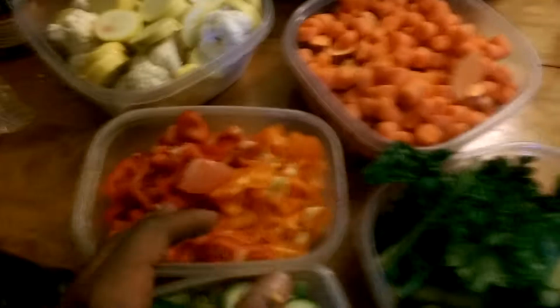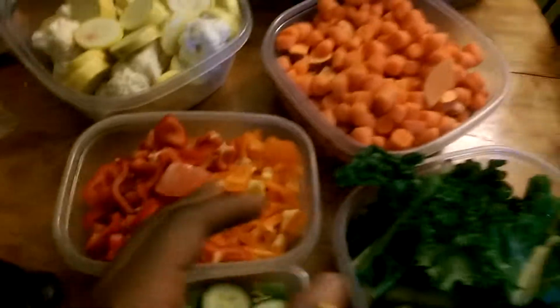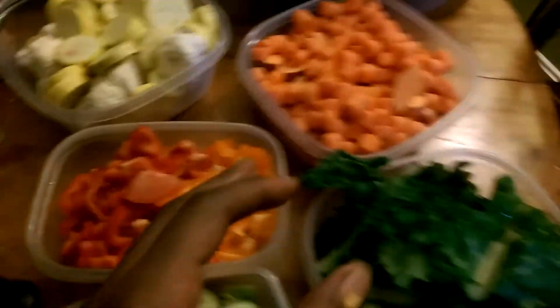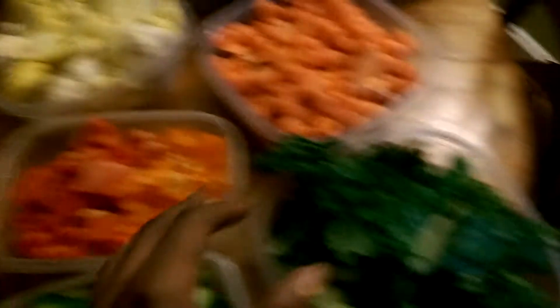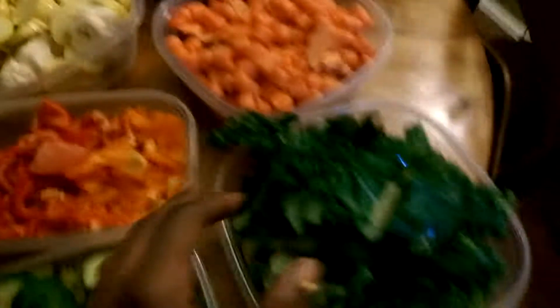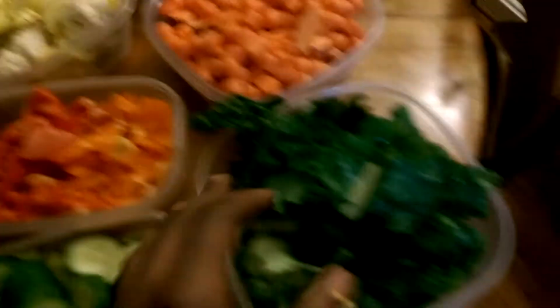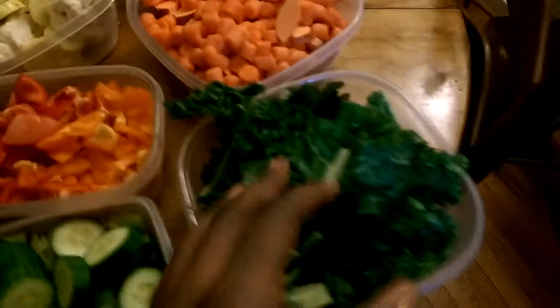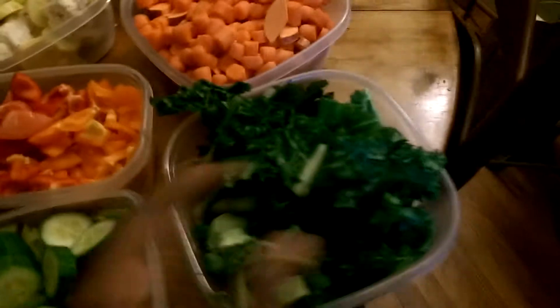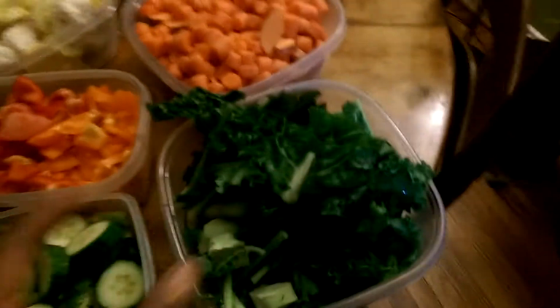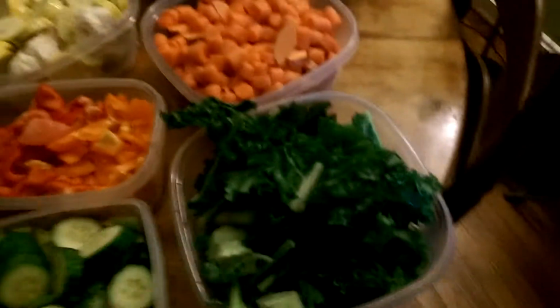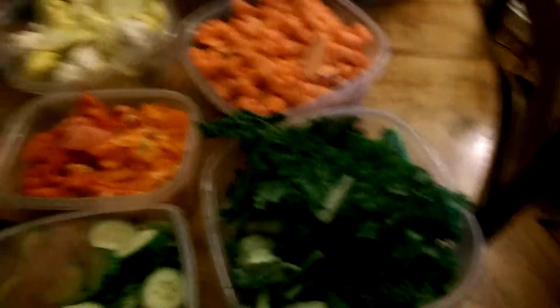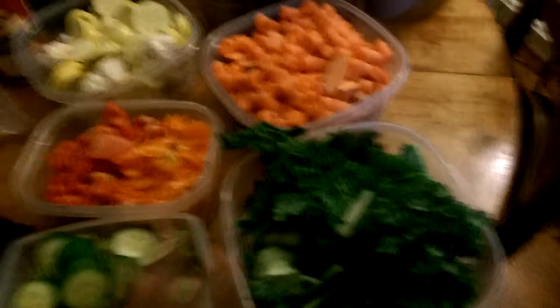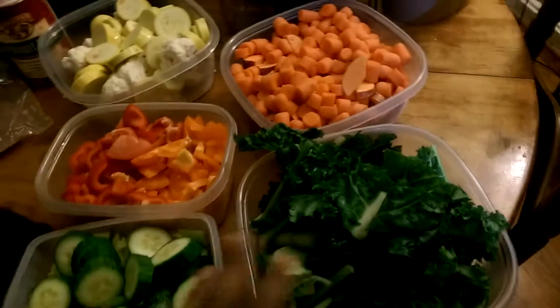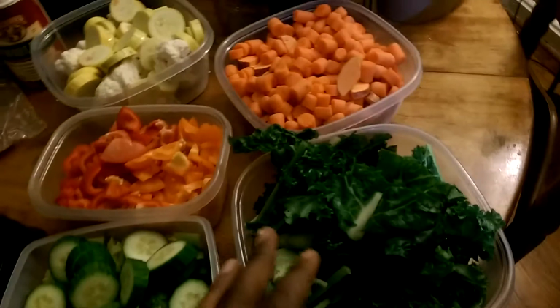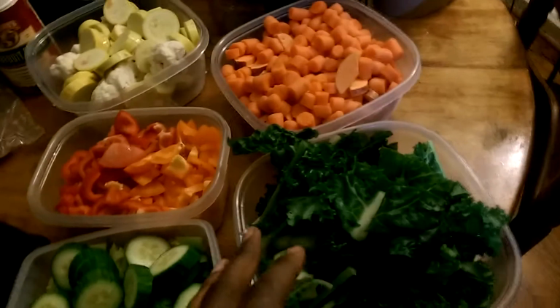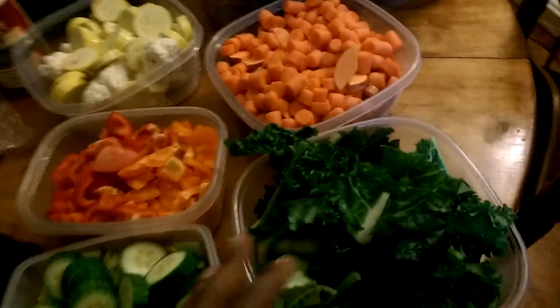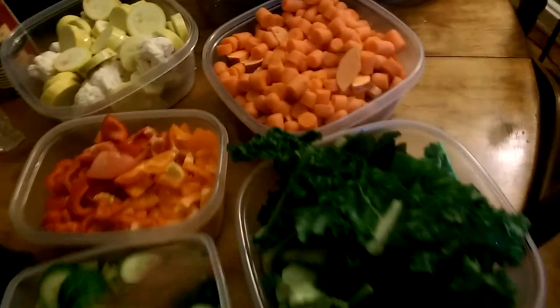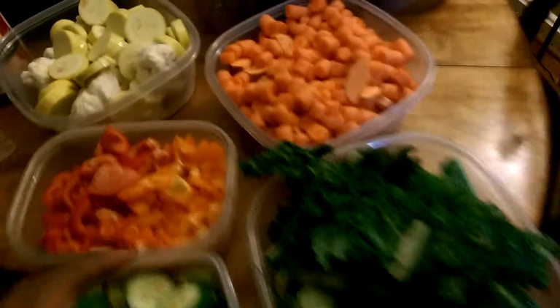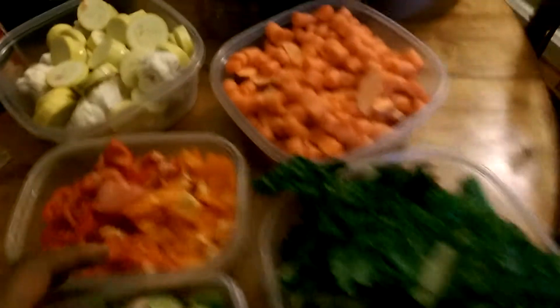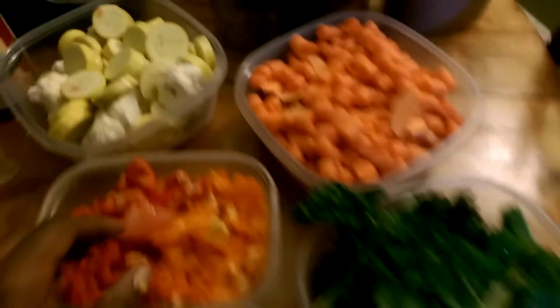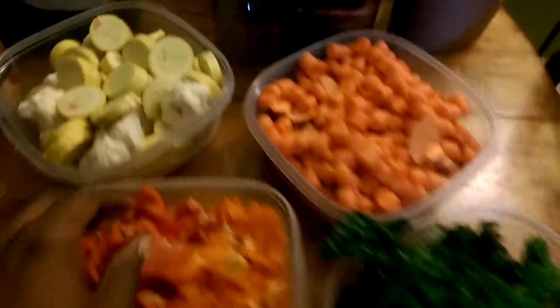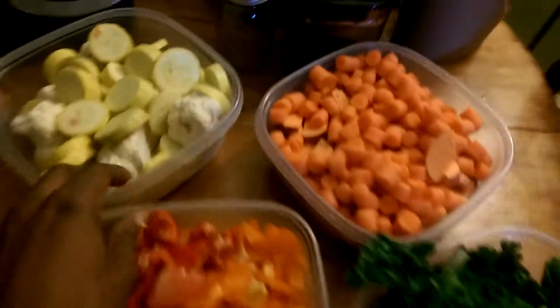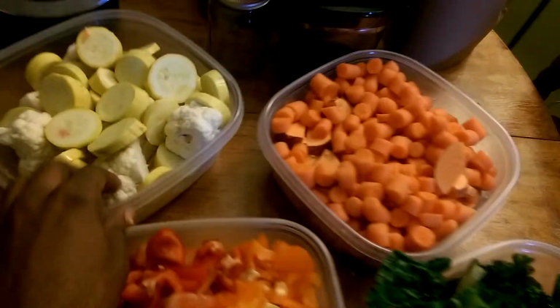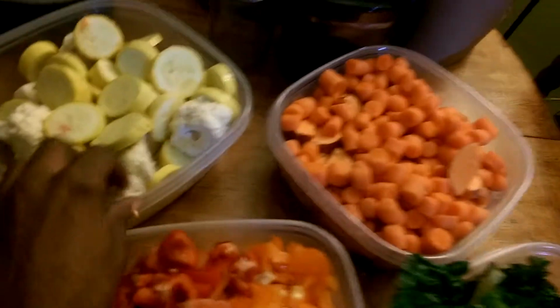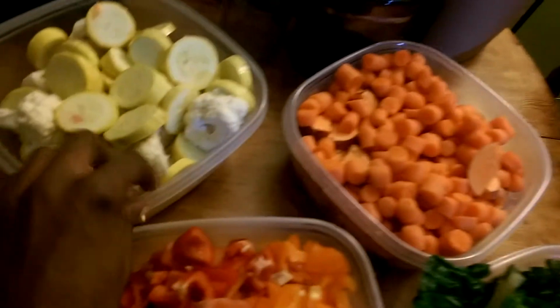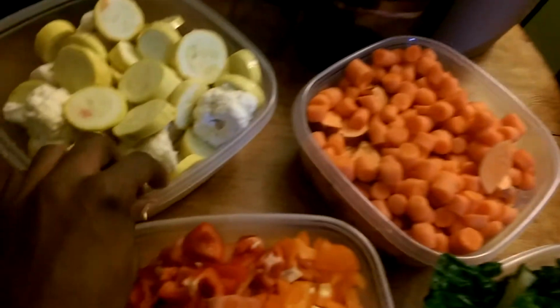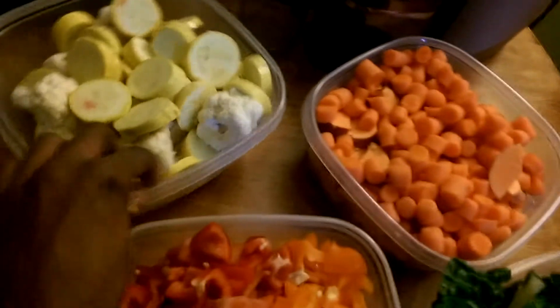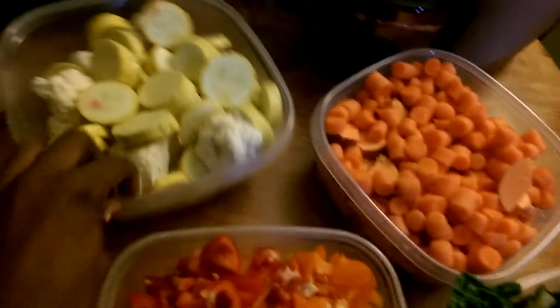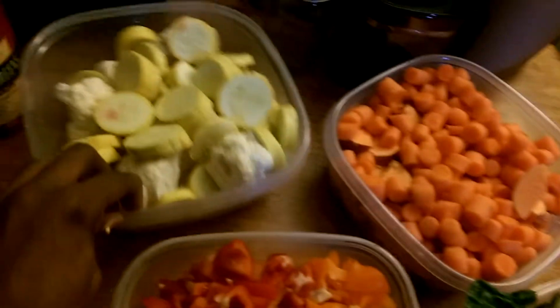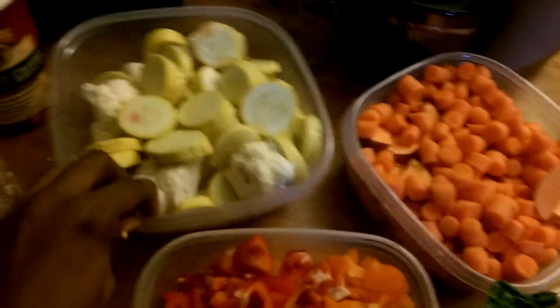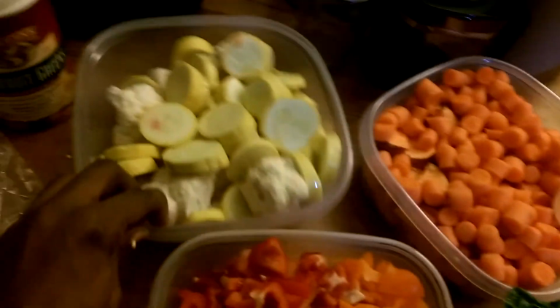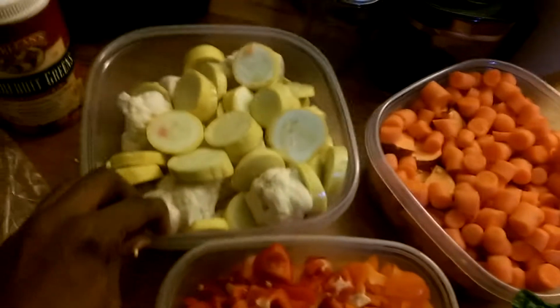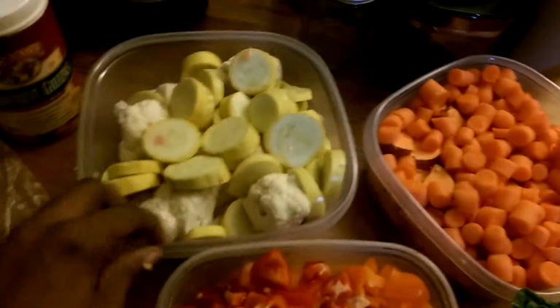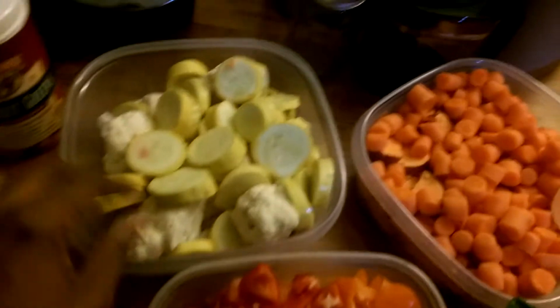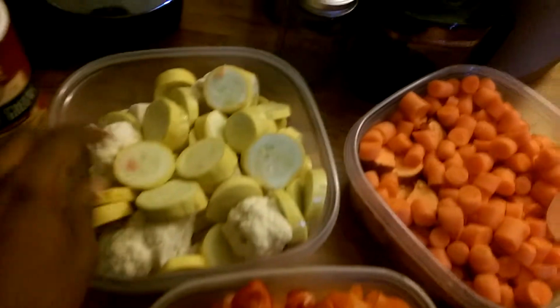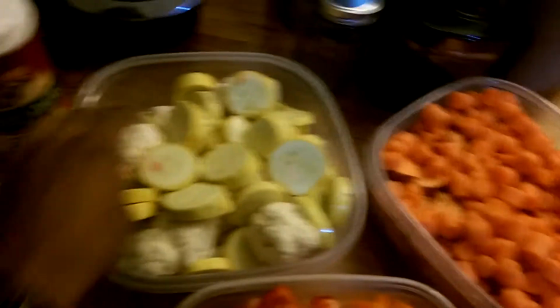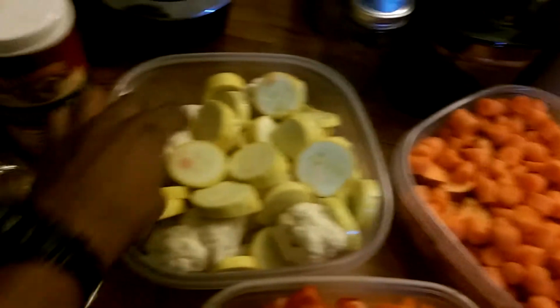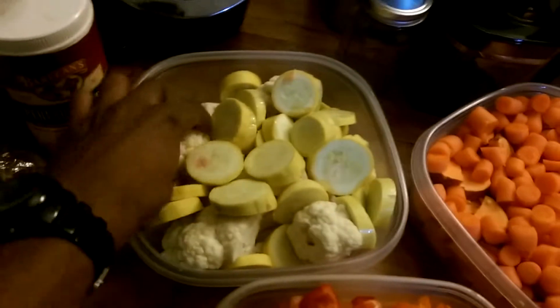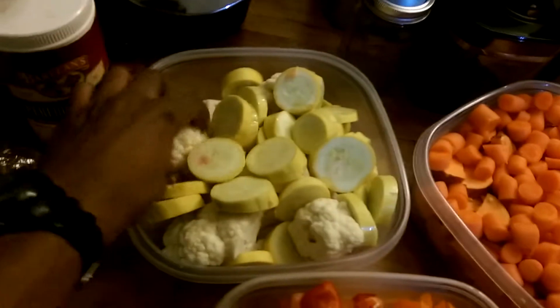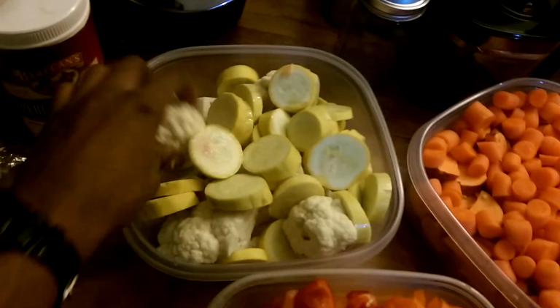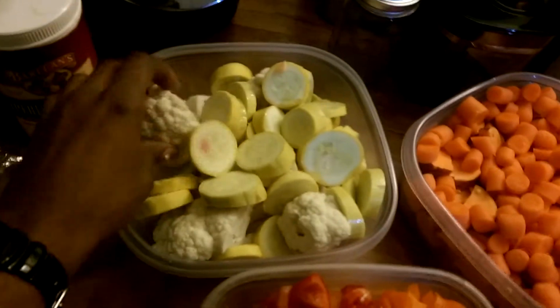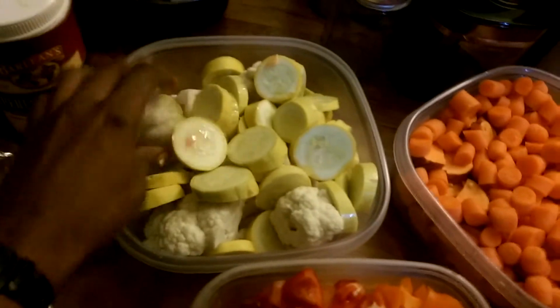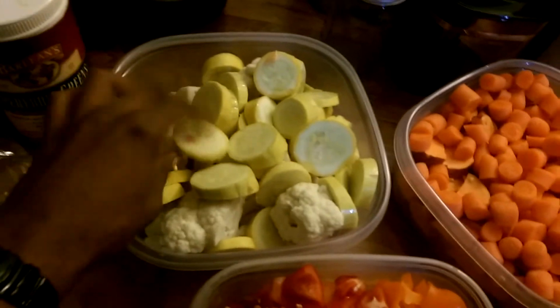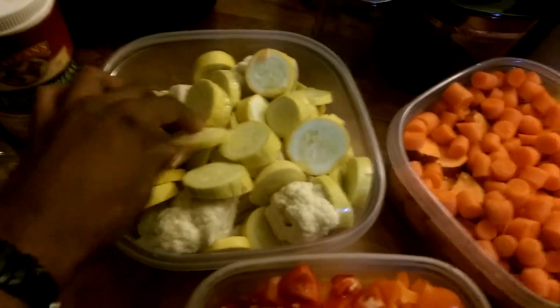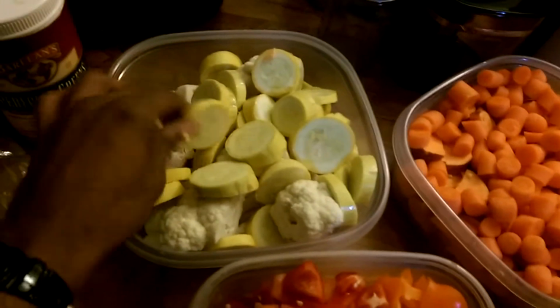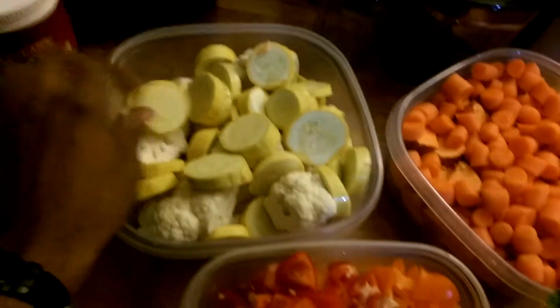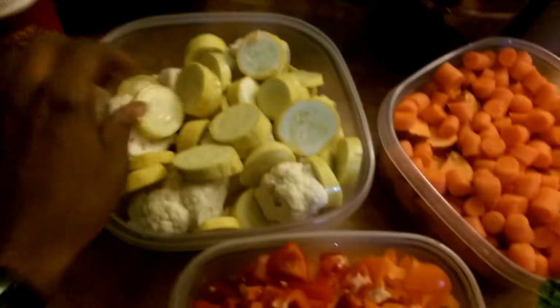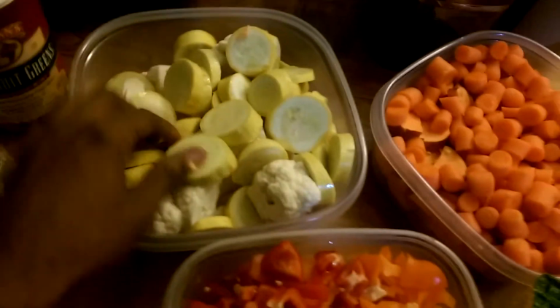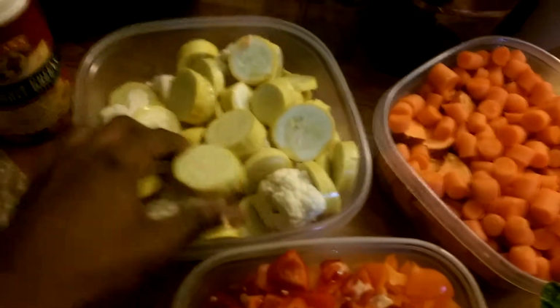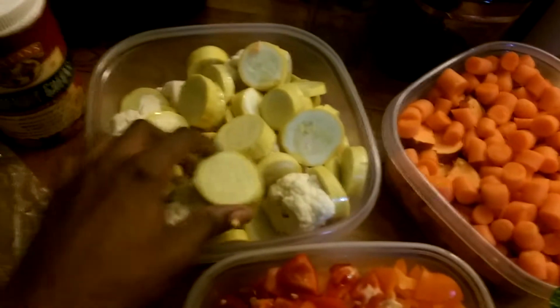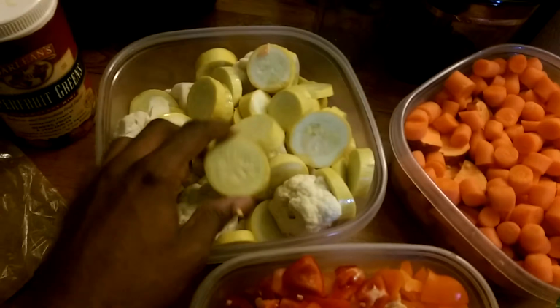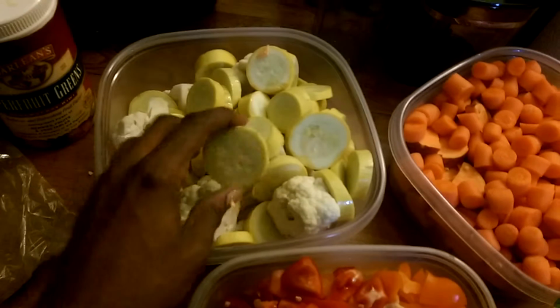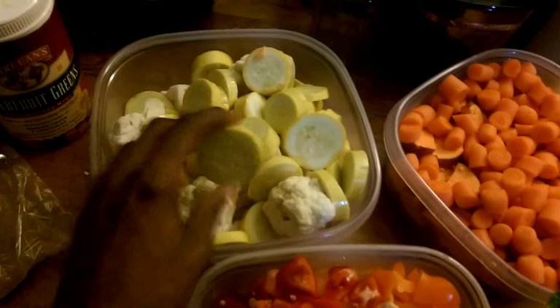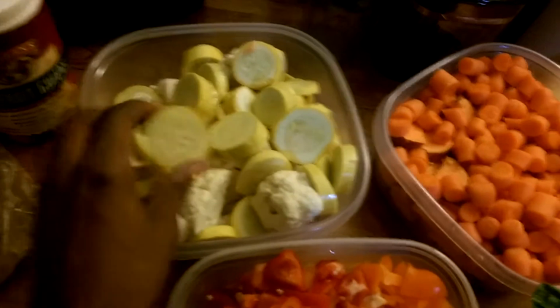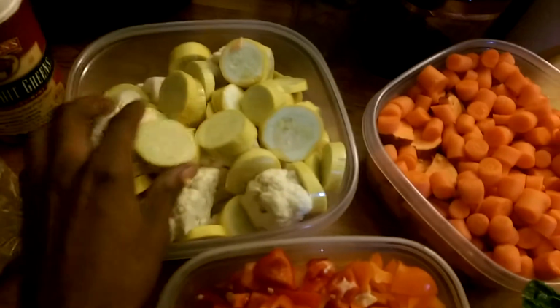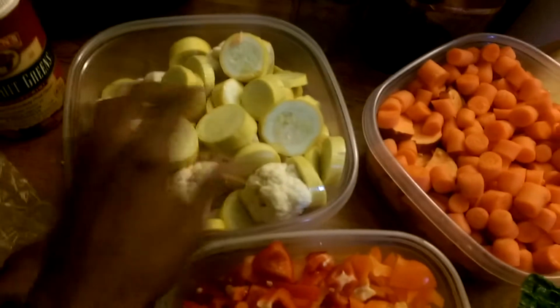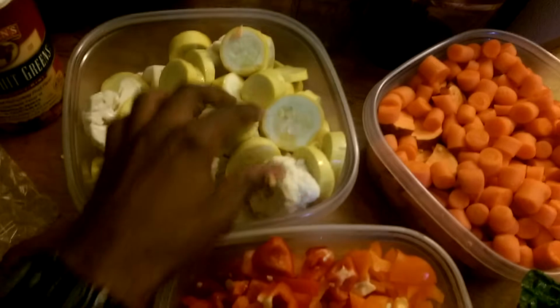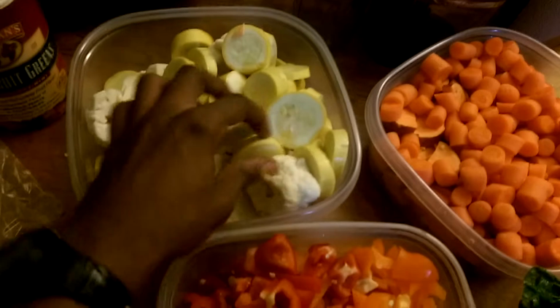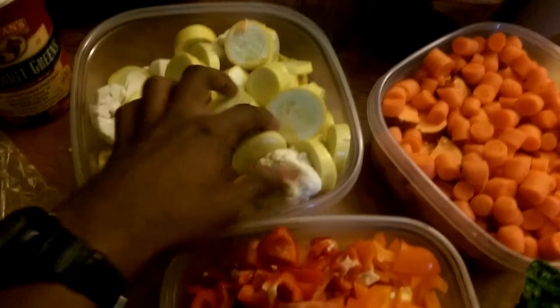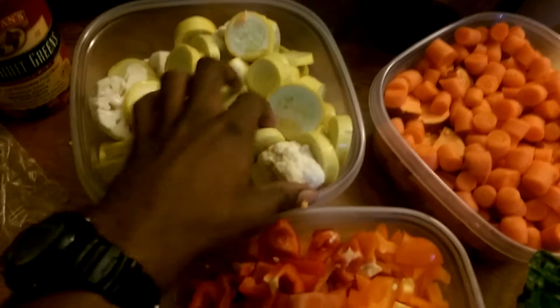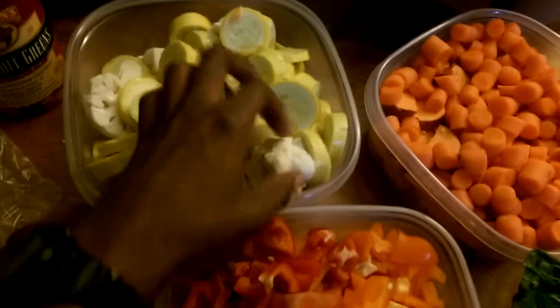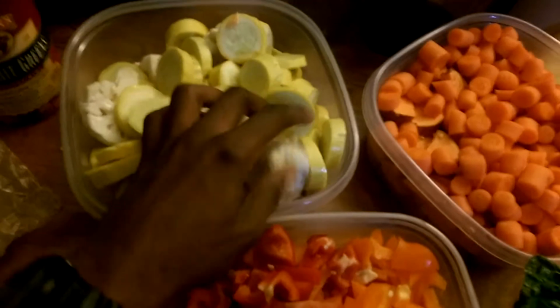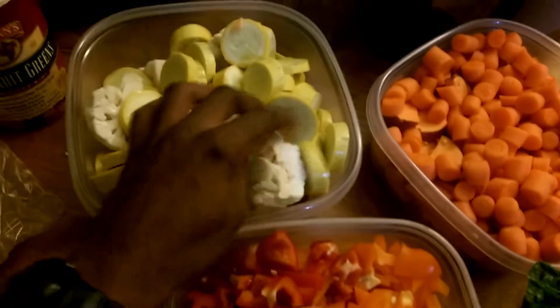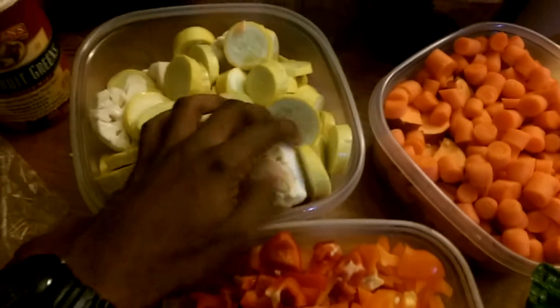Last but not least, I have cauliflower and yellow squash.